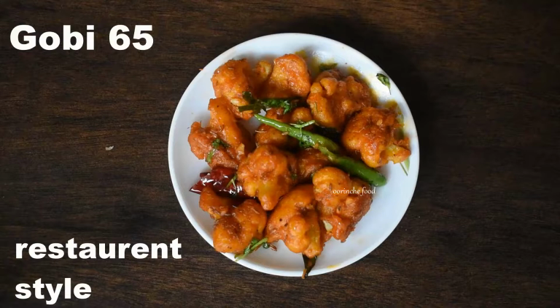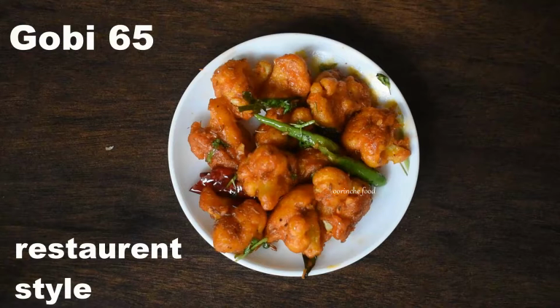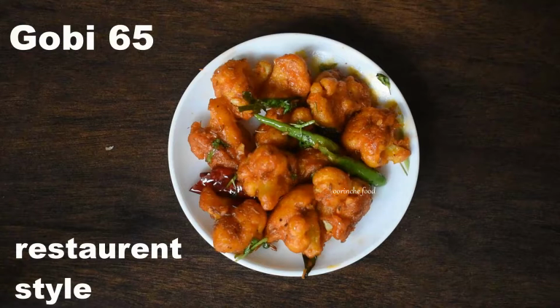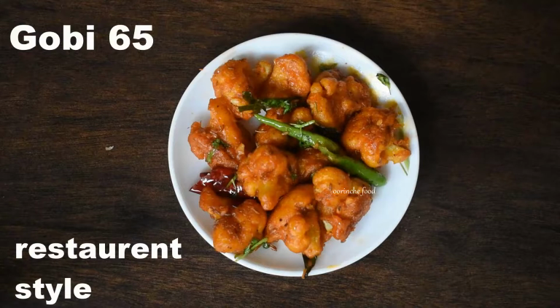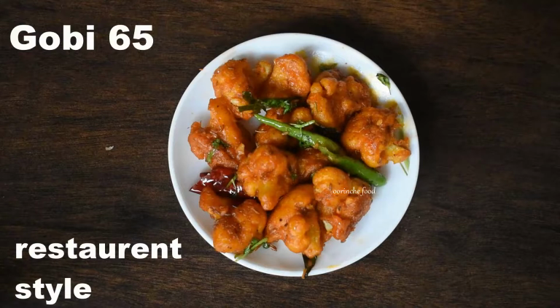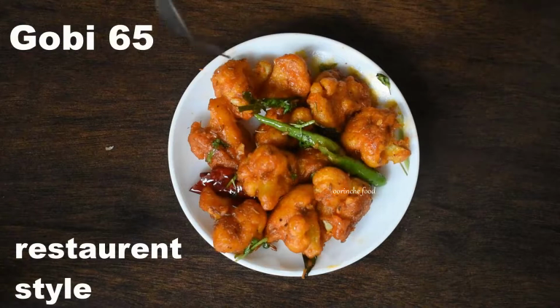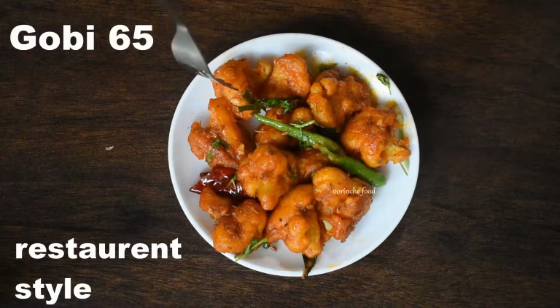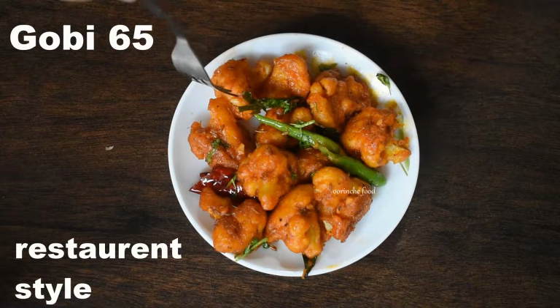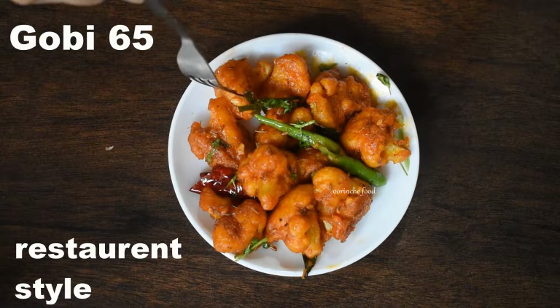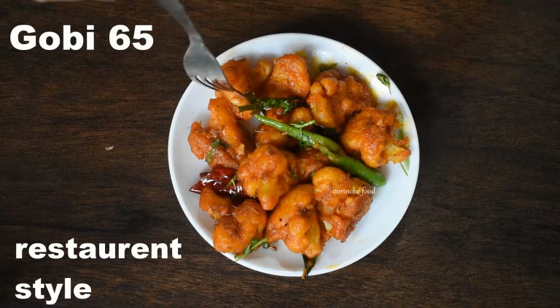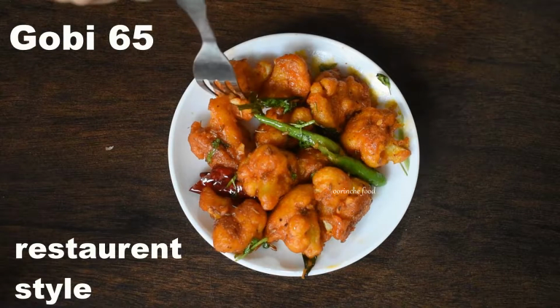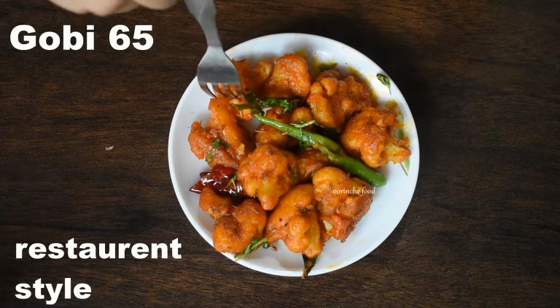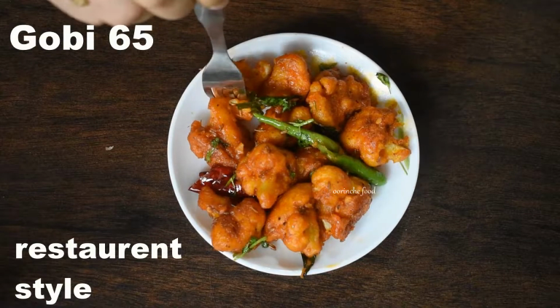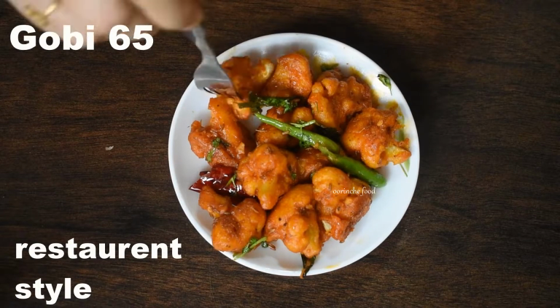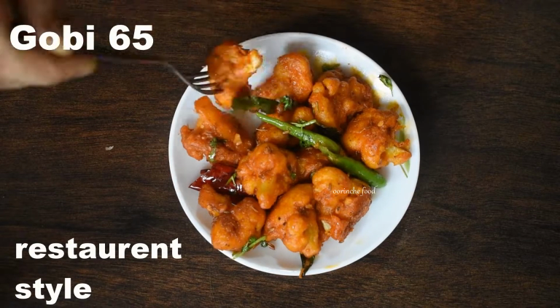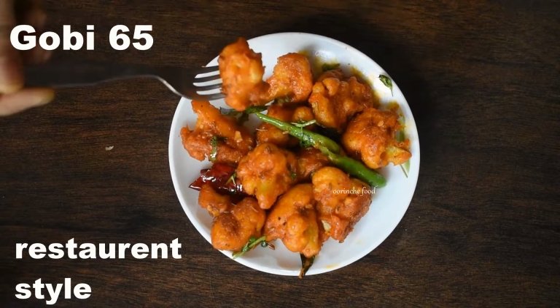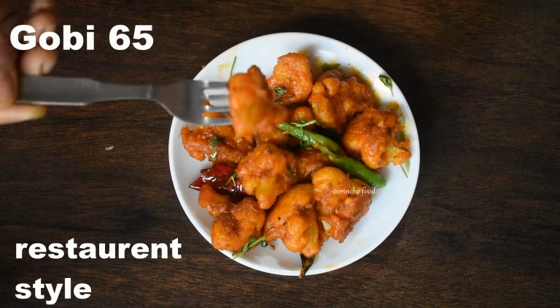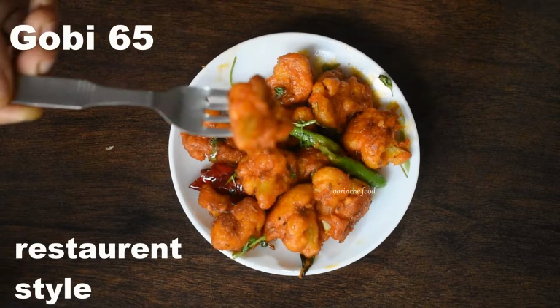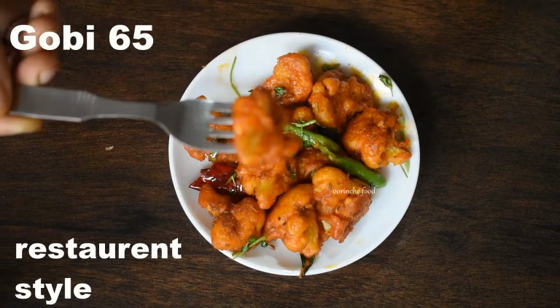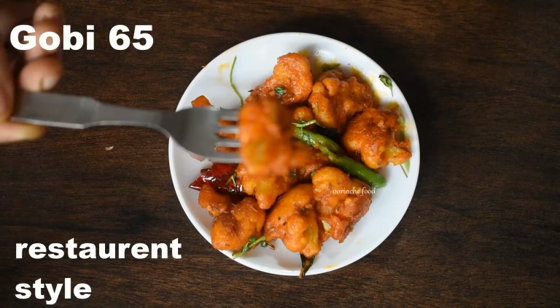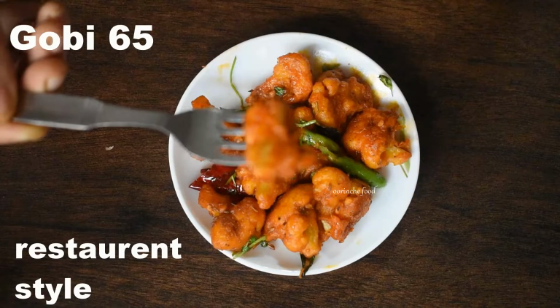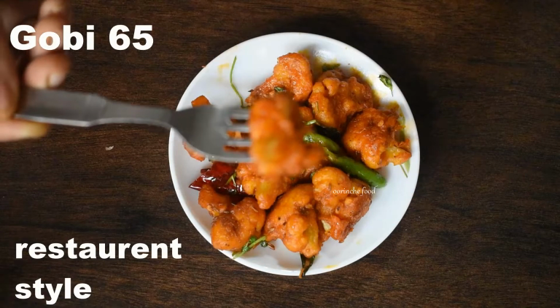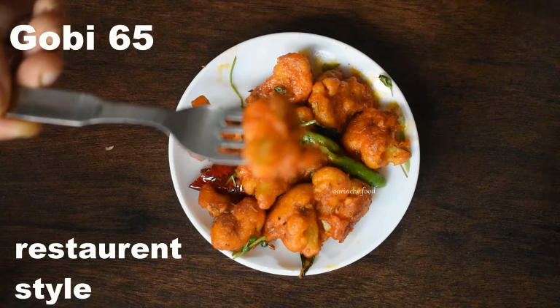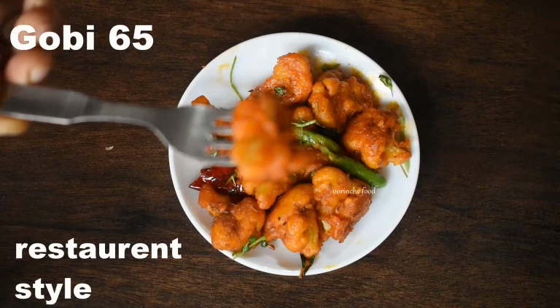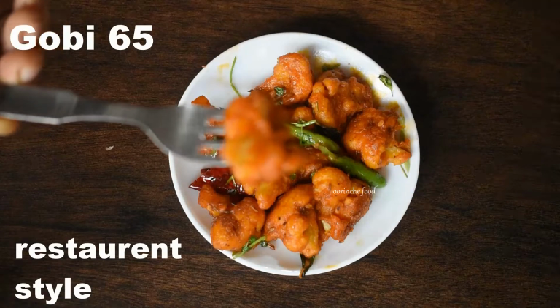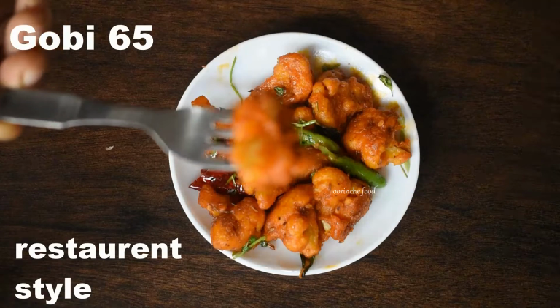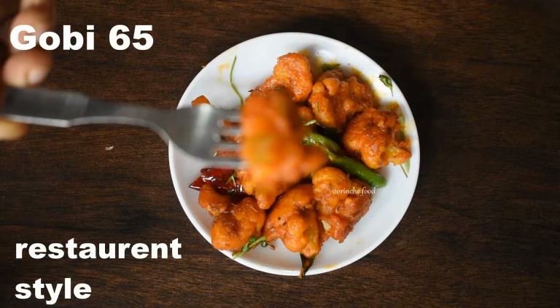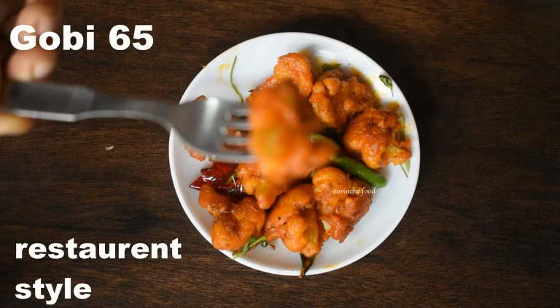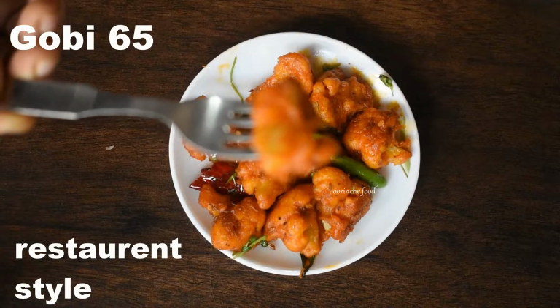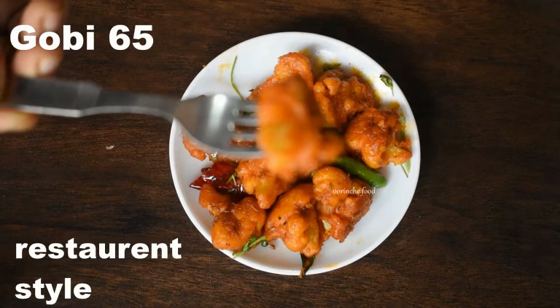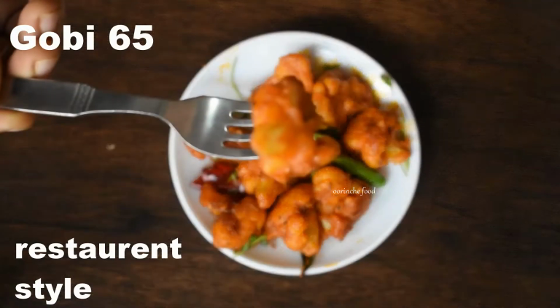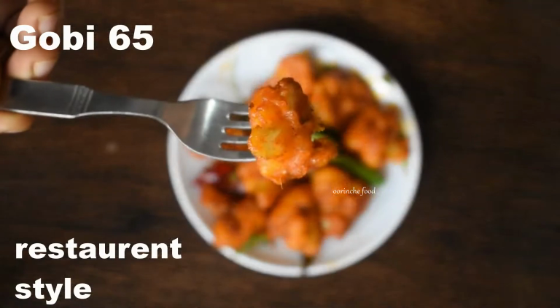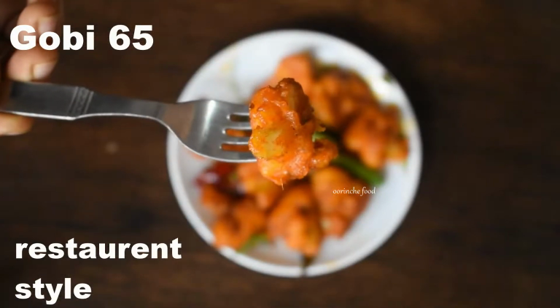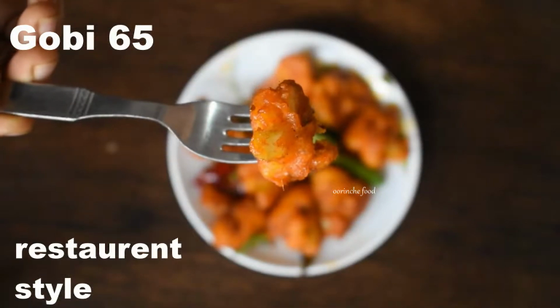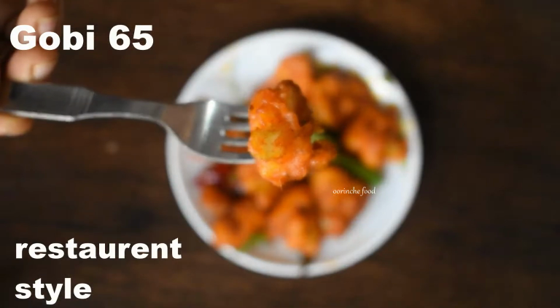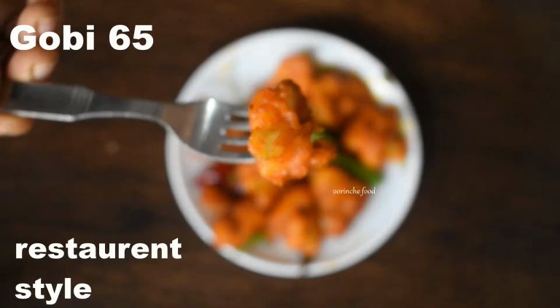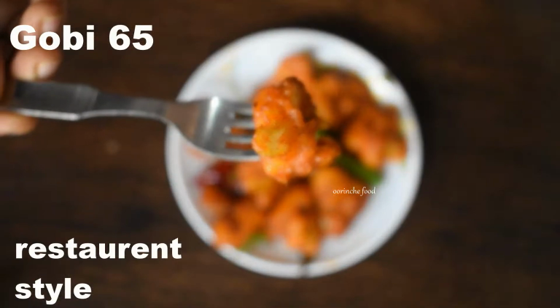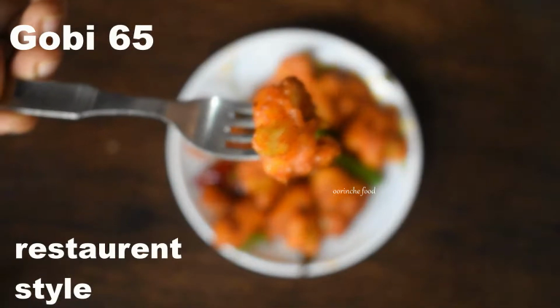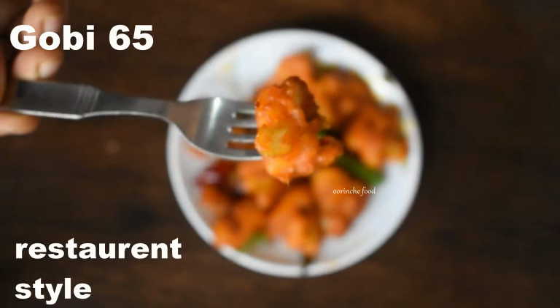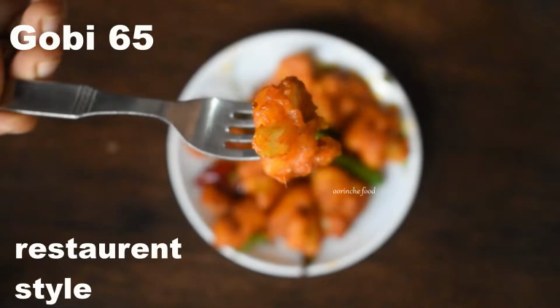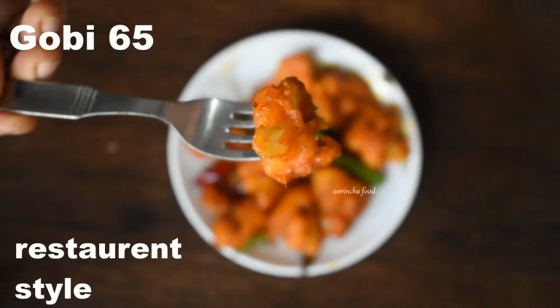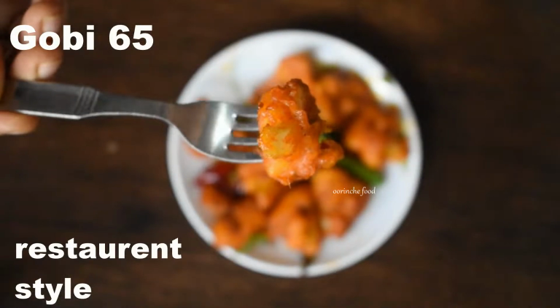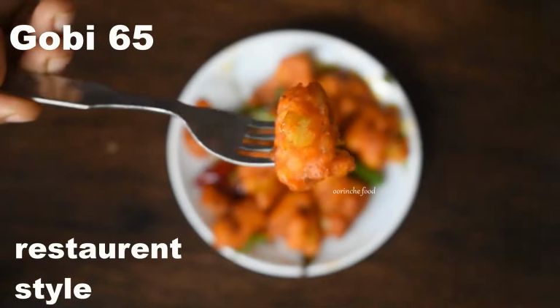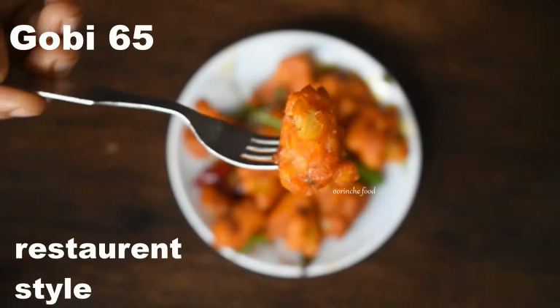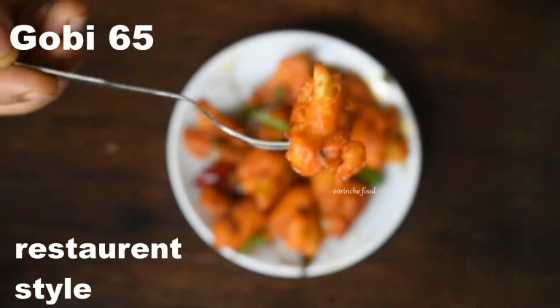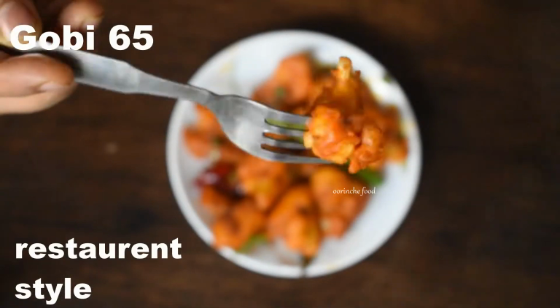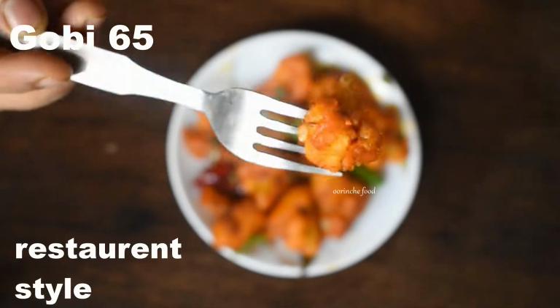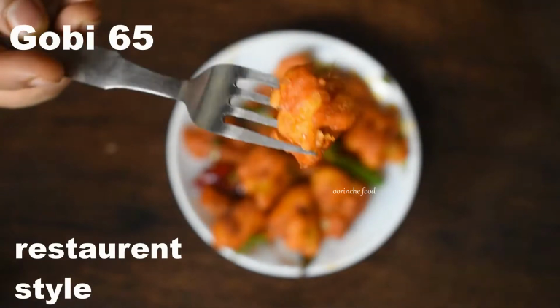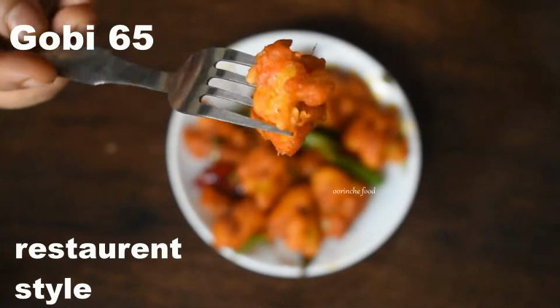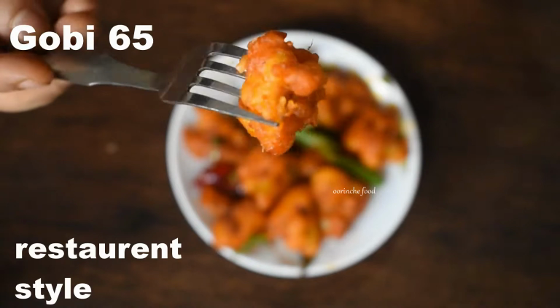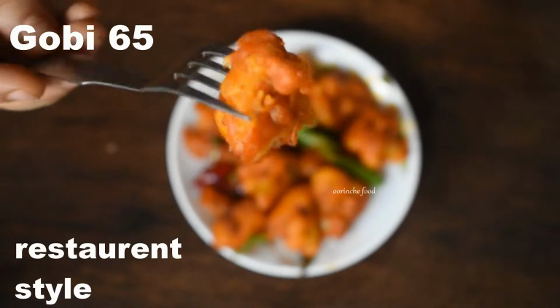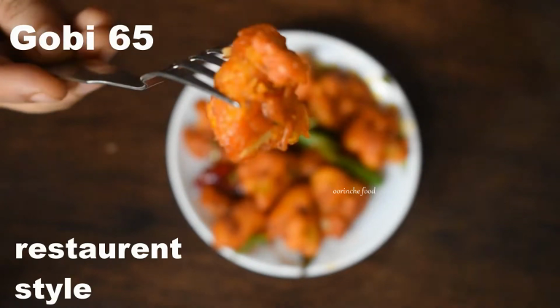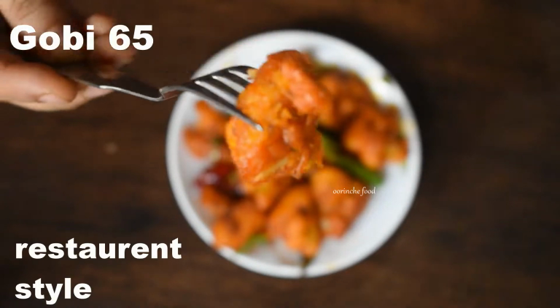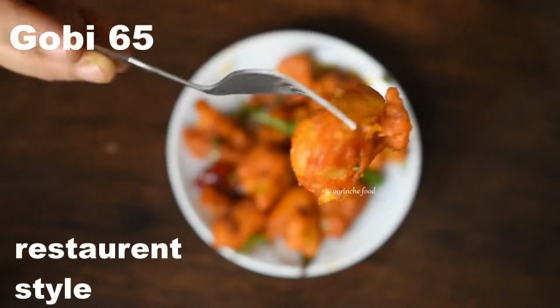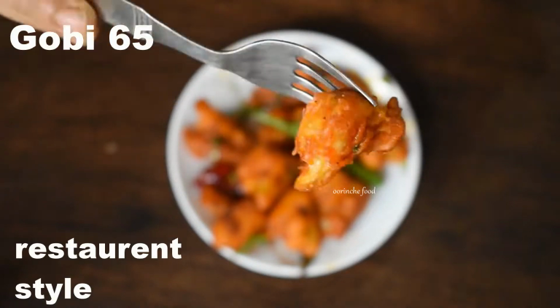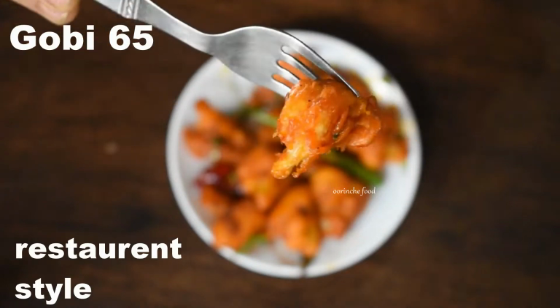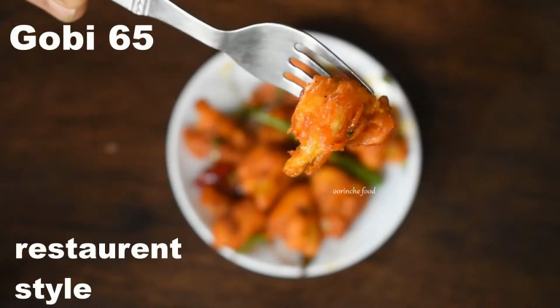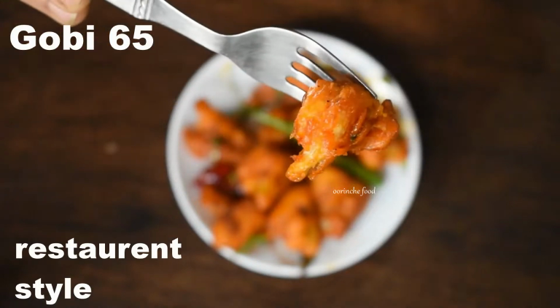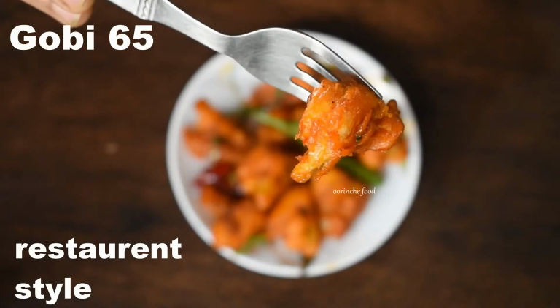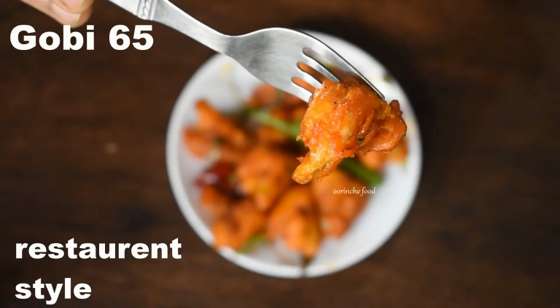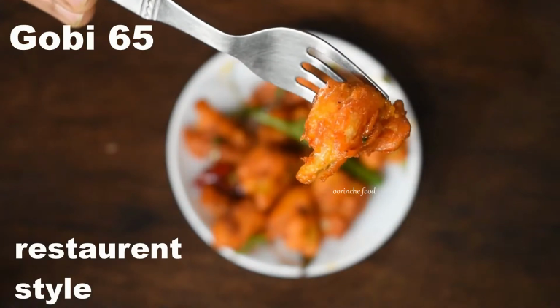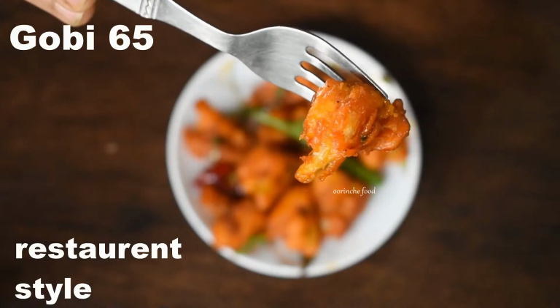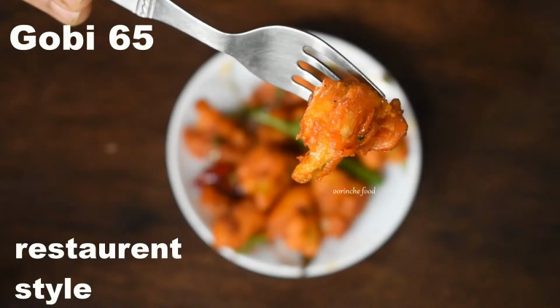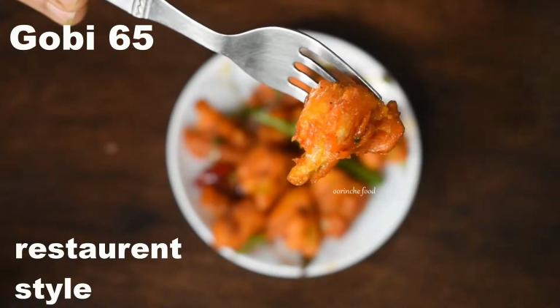Hello everyone, welcome to Orangee Food. In this video, I will show you how to make Gobi 65 in restaurant style.